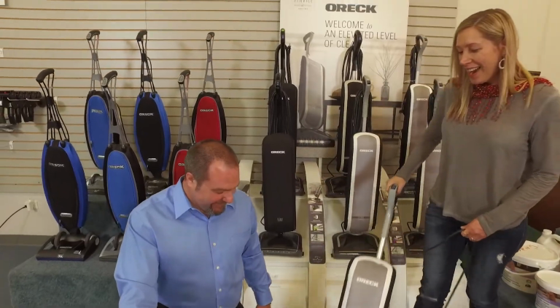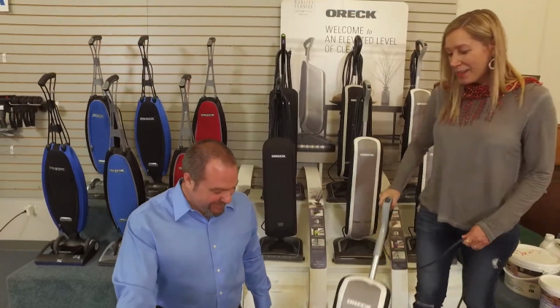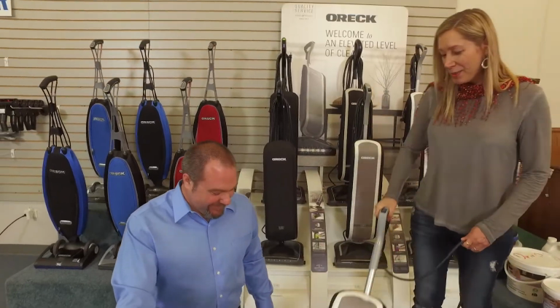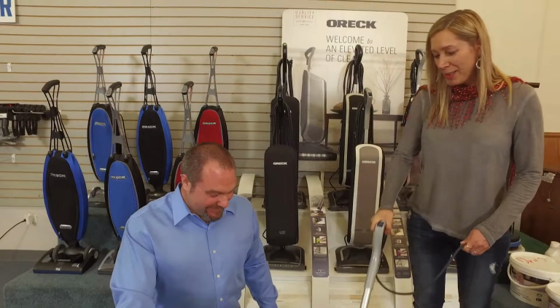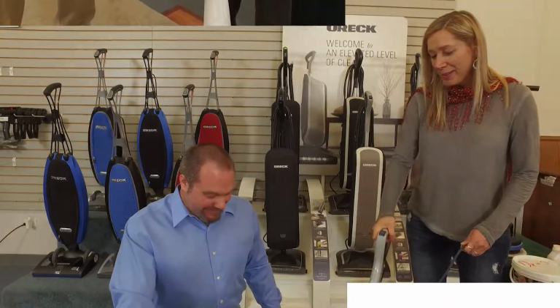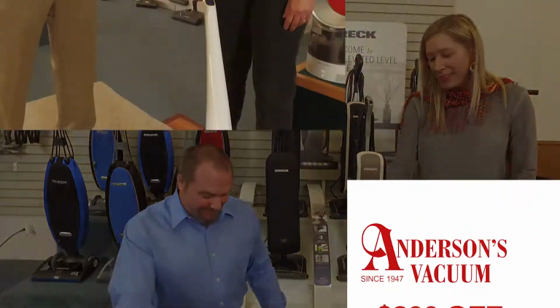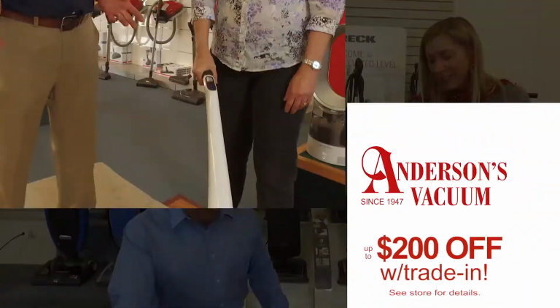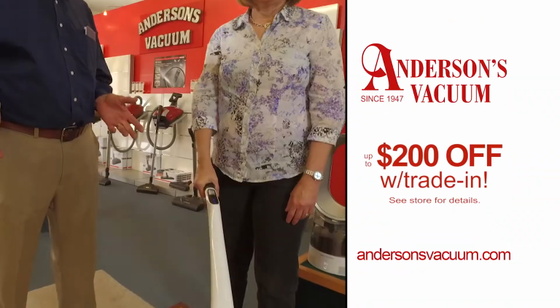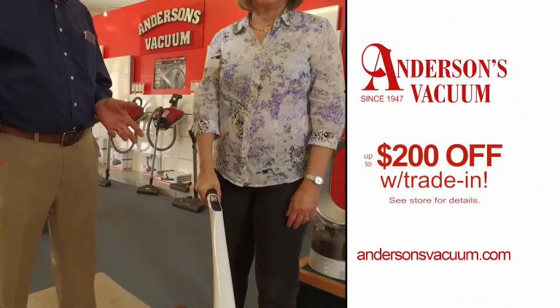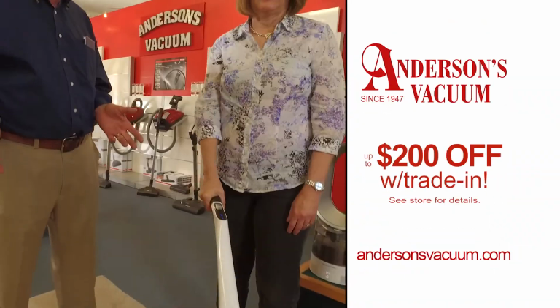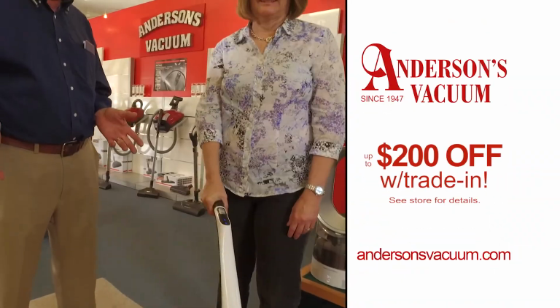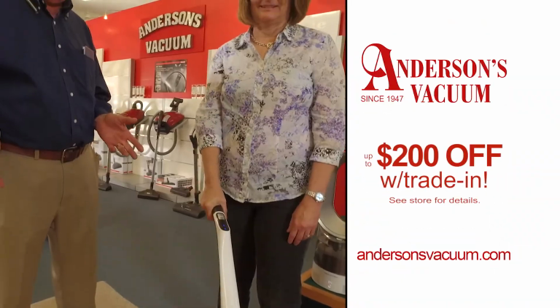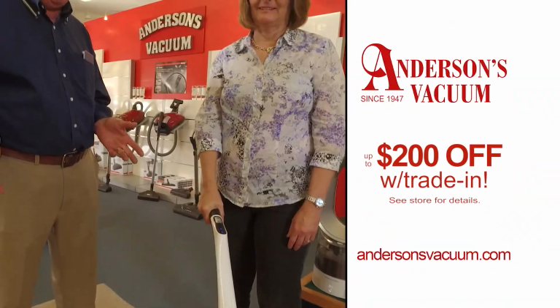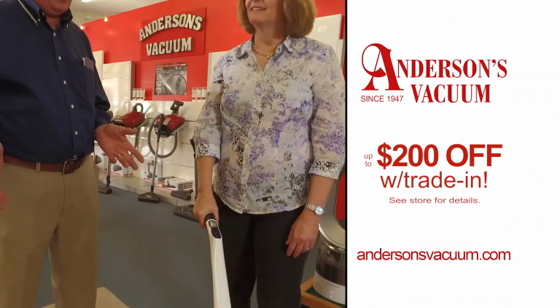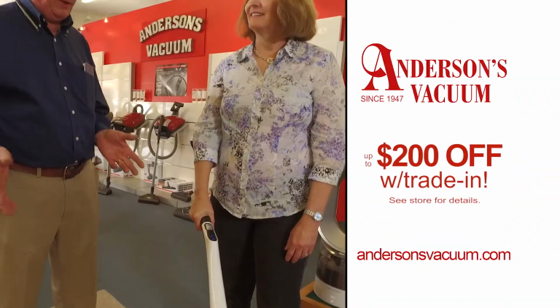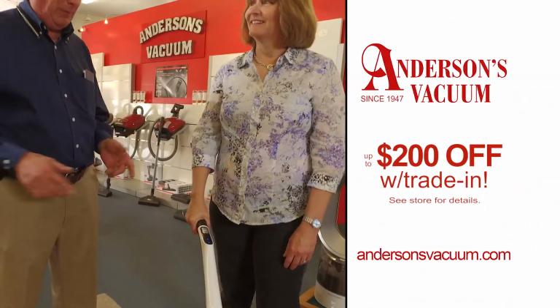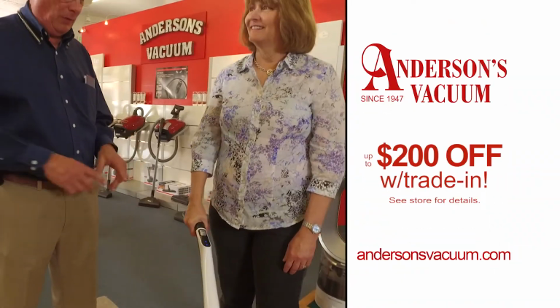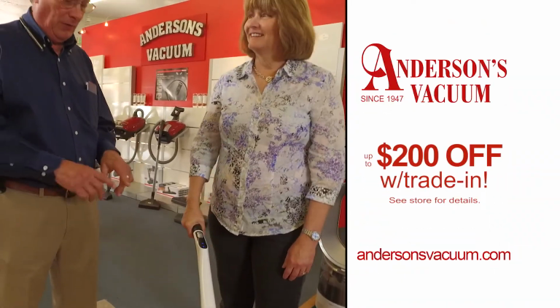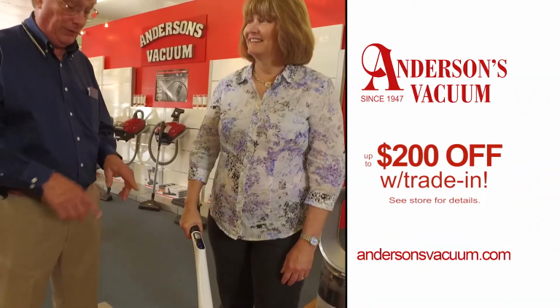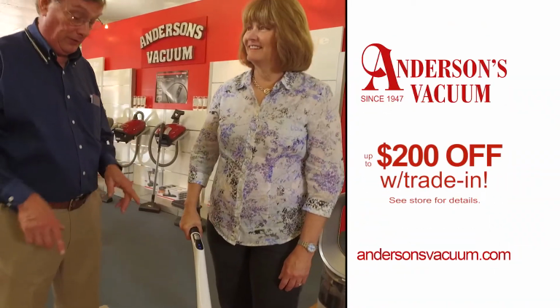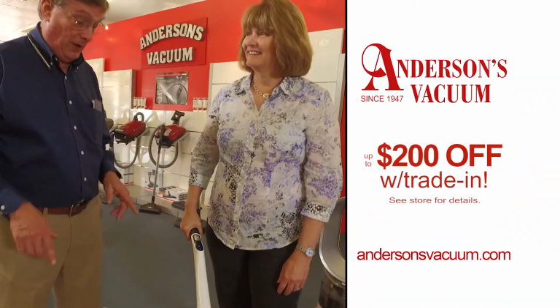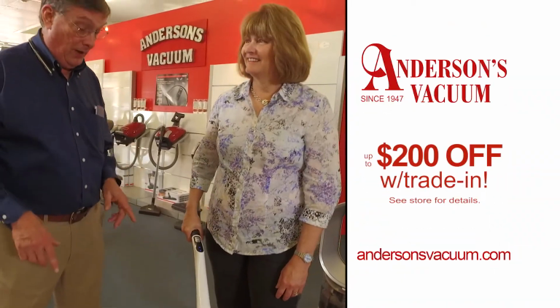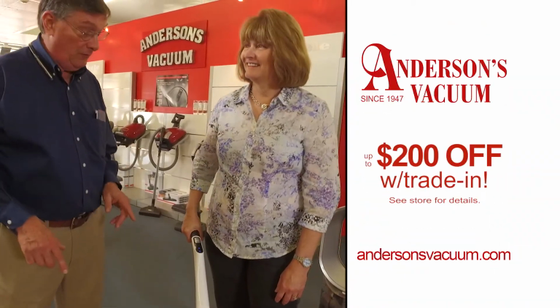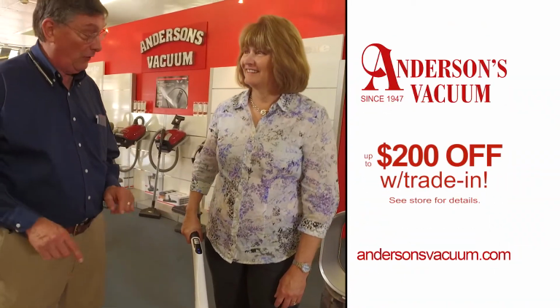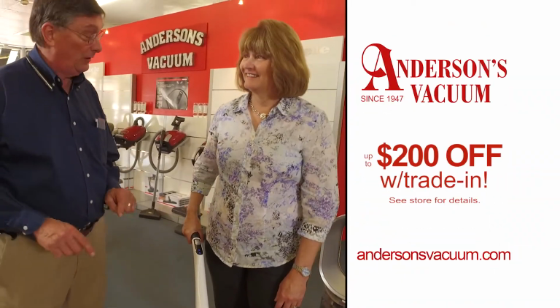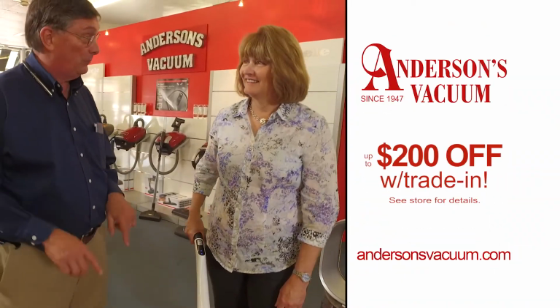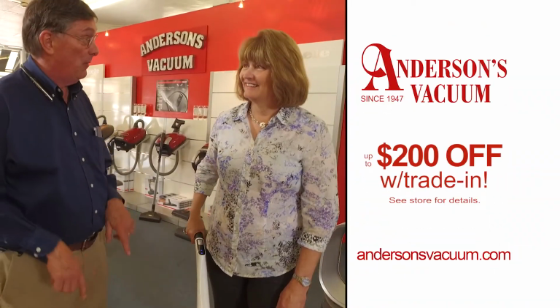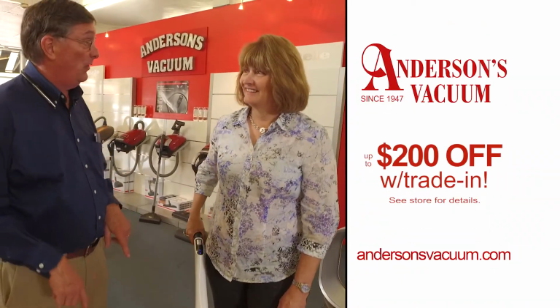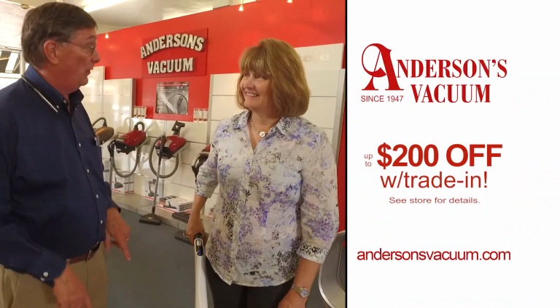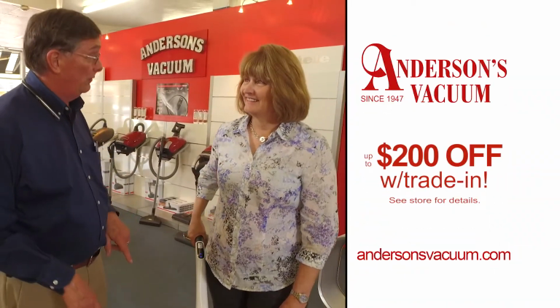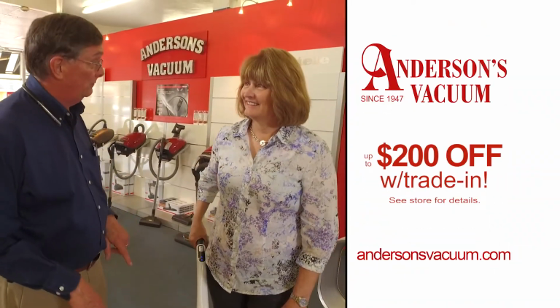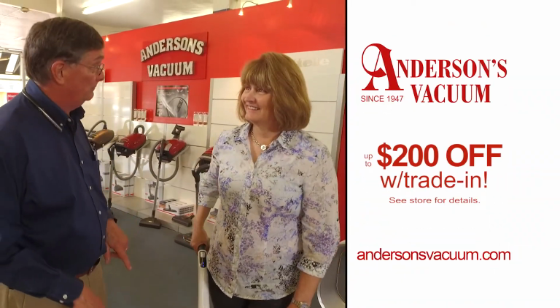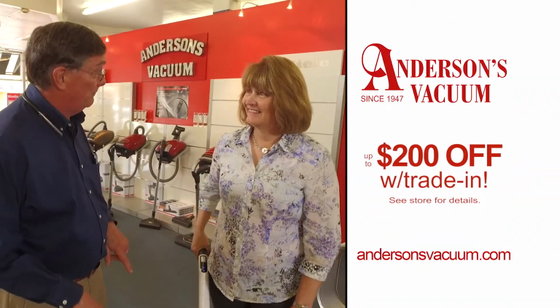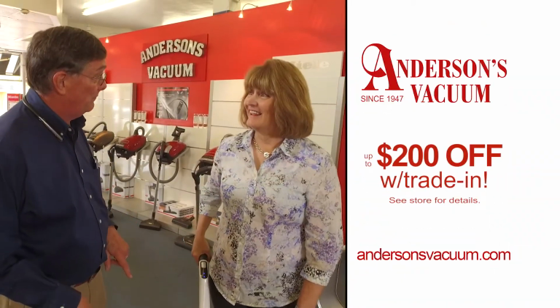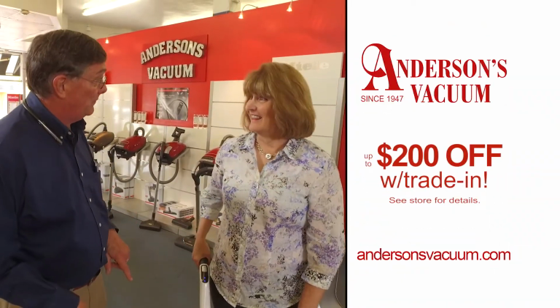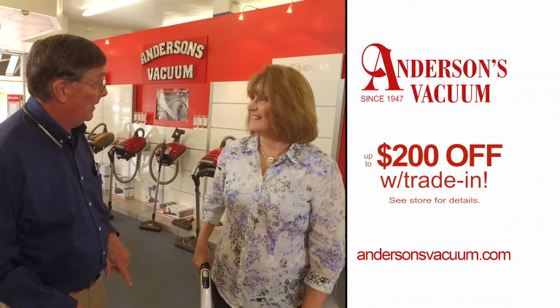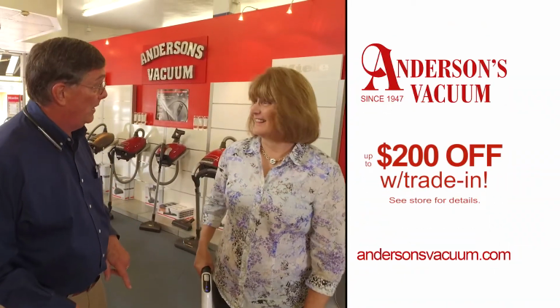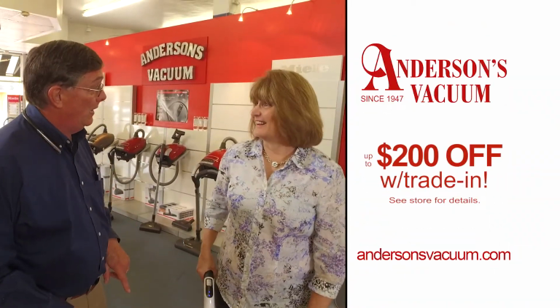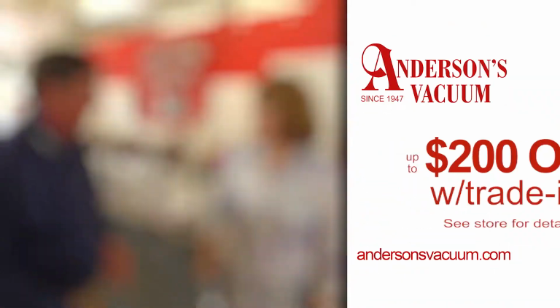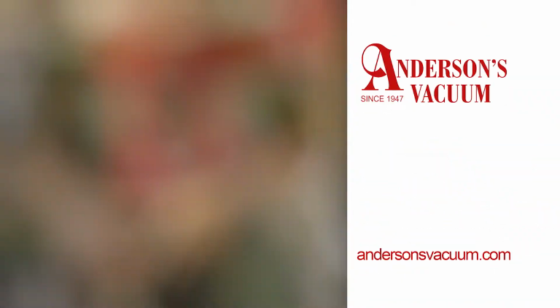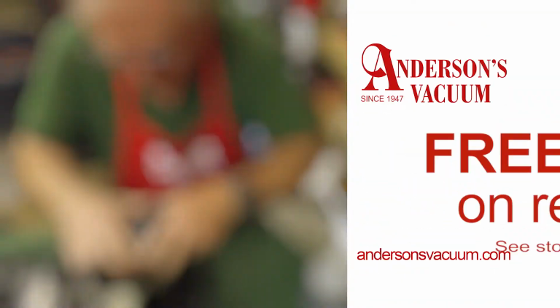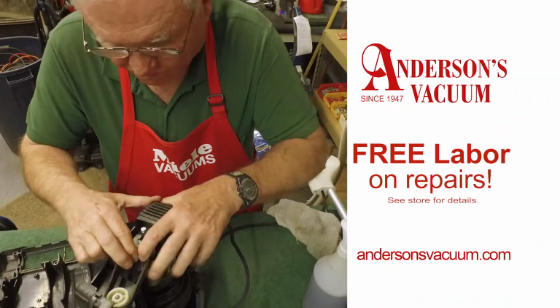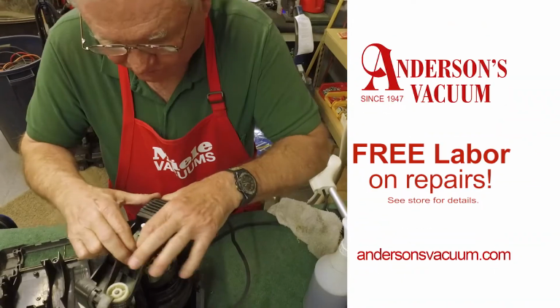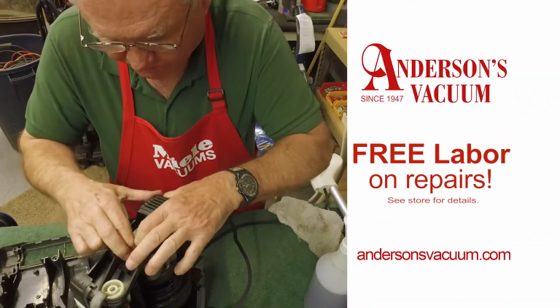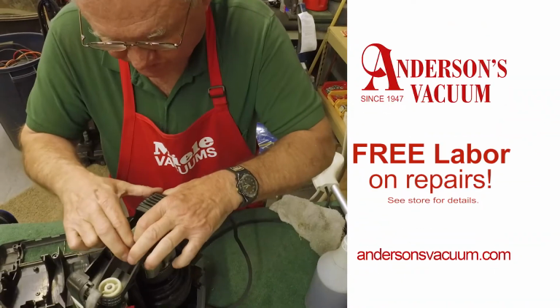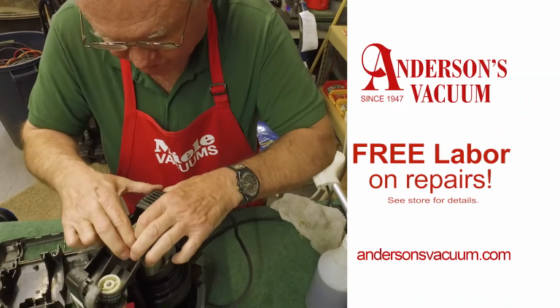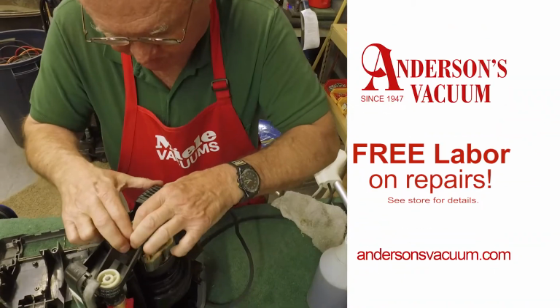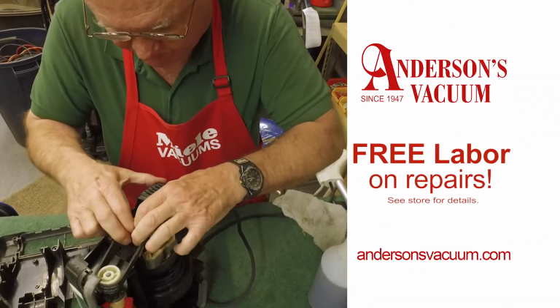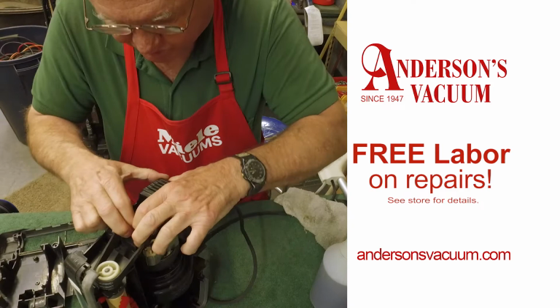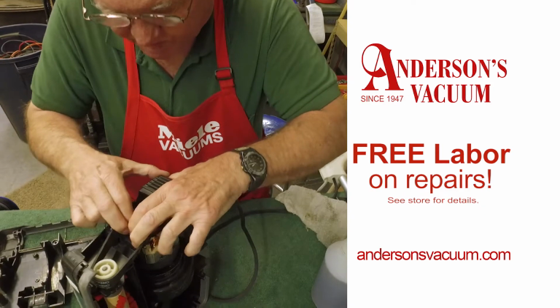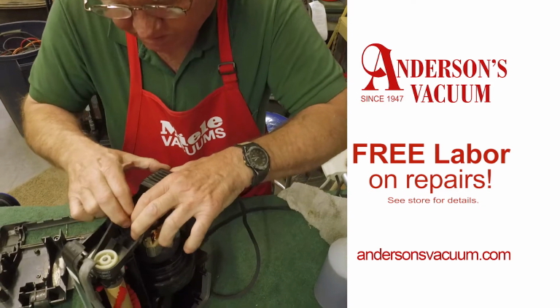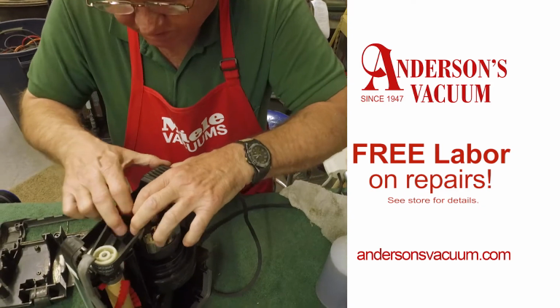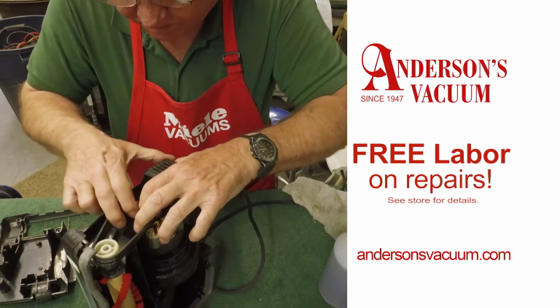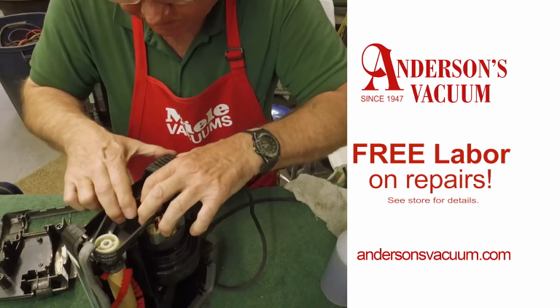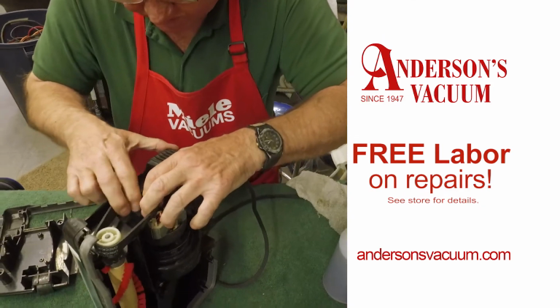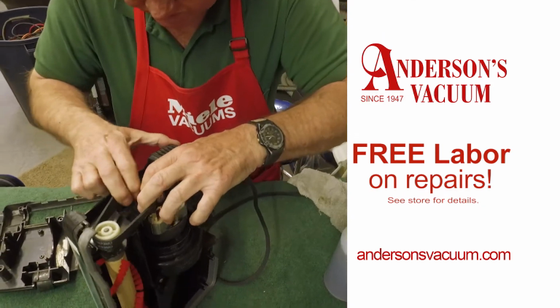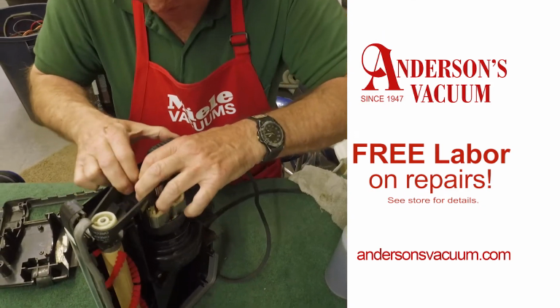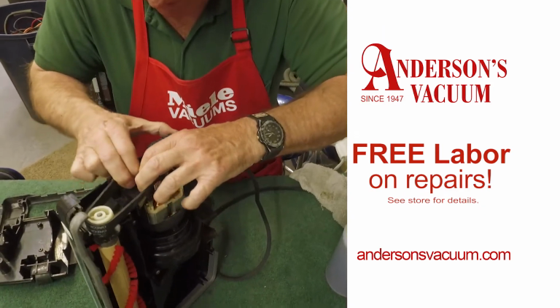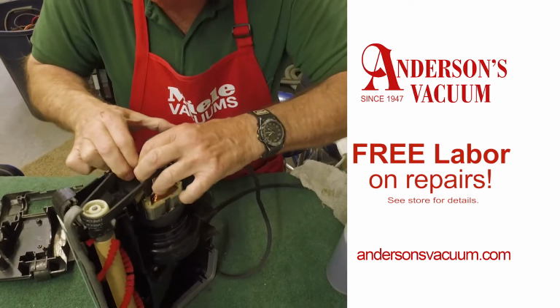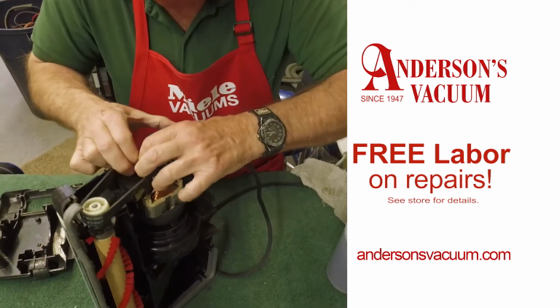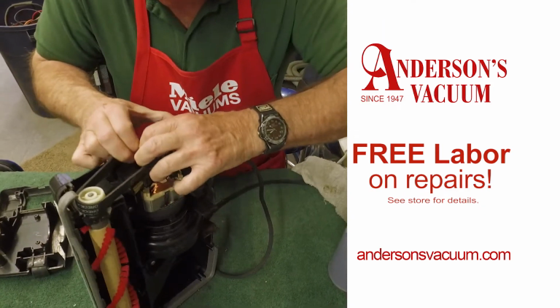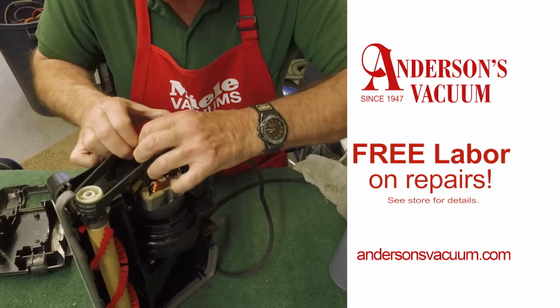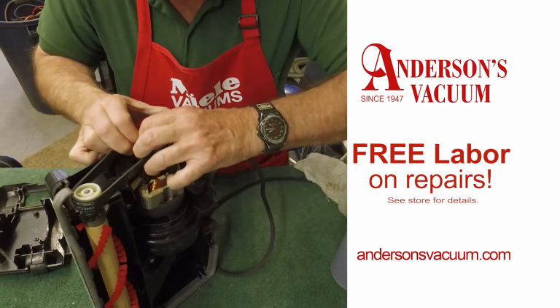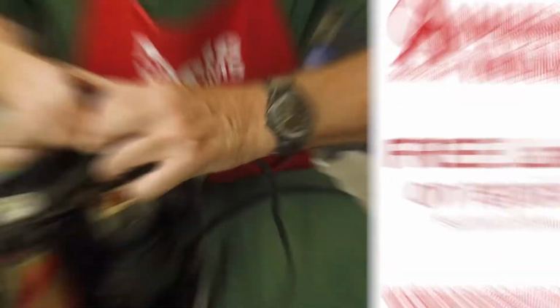Right now, Anderson's is giving up to $200 off a new machine with your trade-in. Or get free labor on any repair you may need.